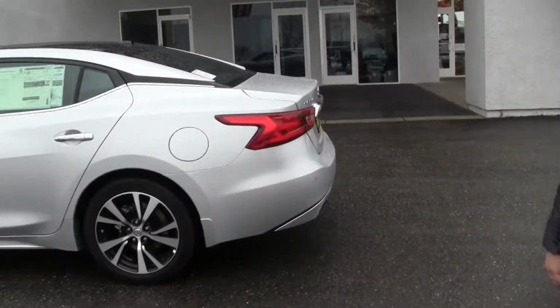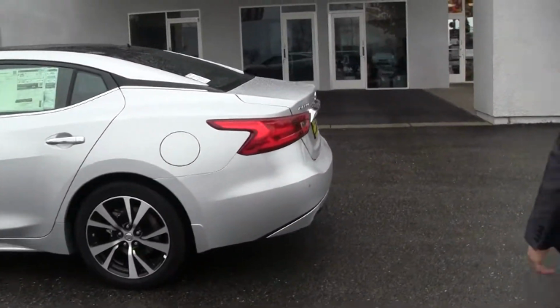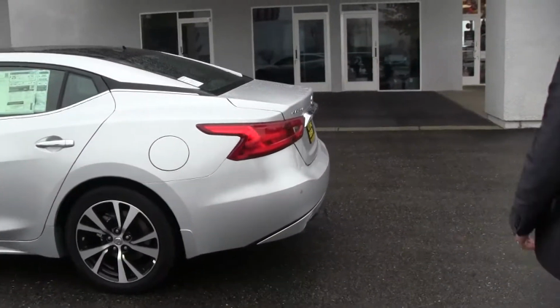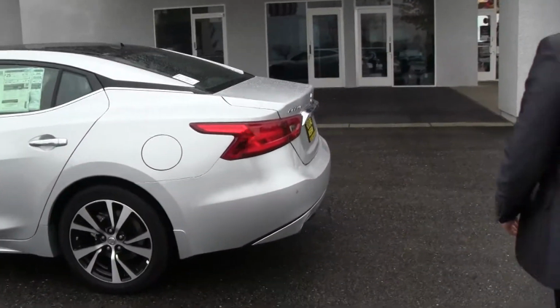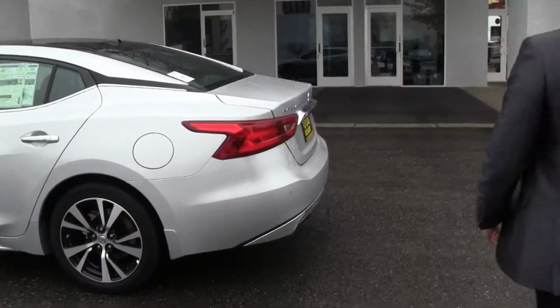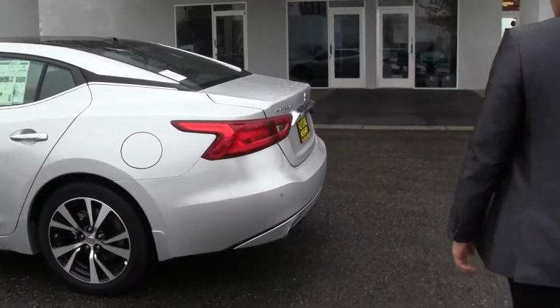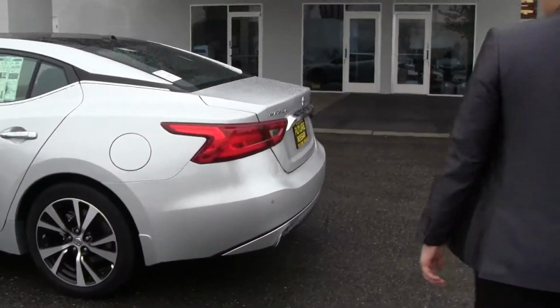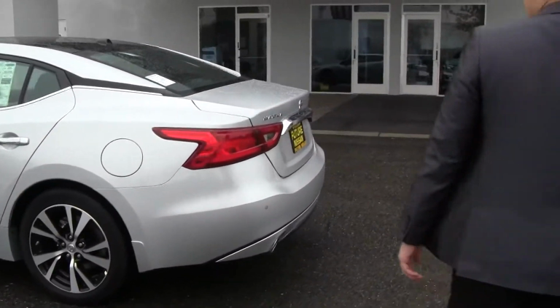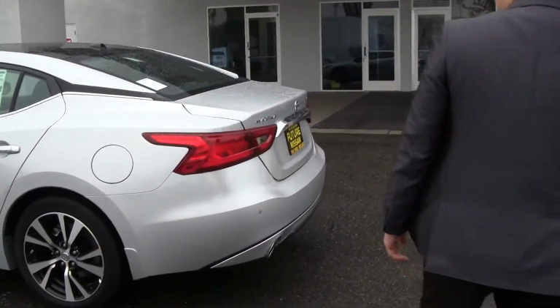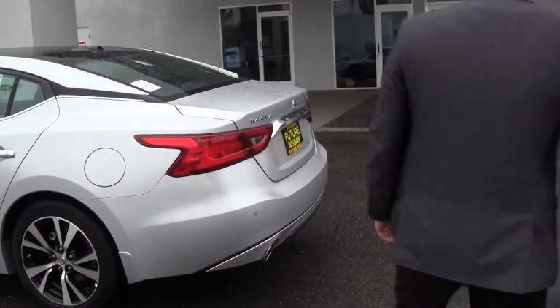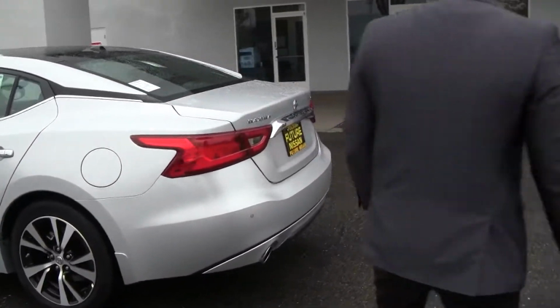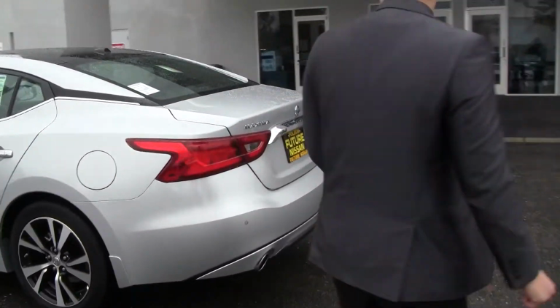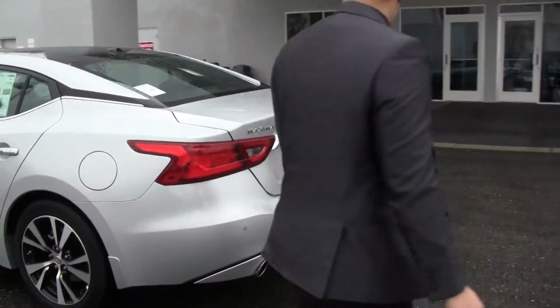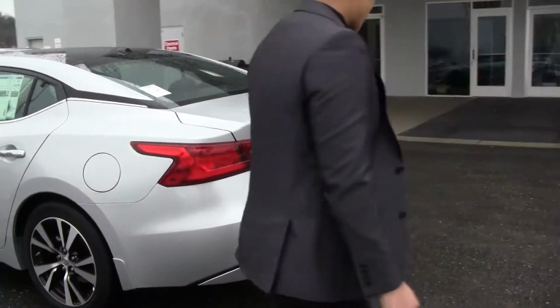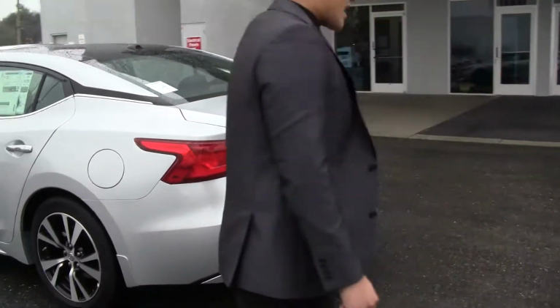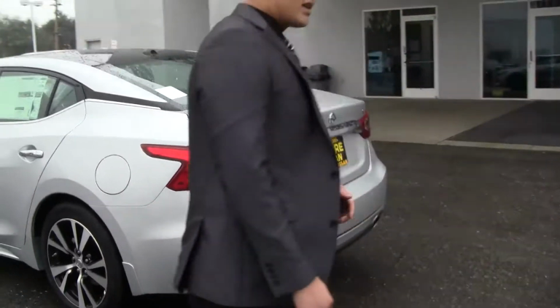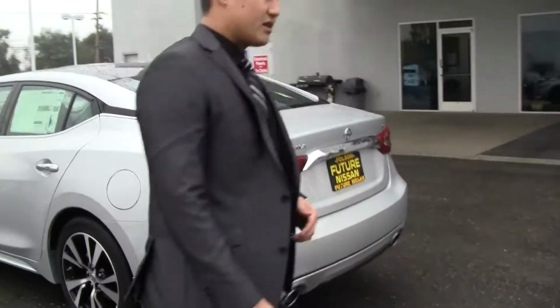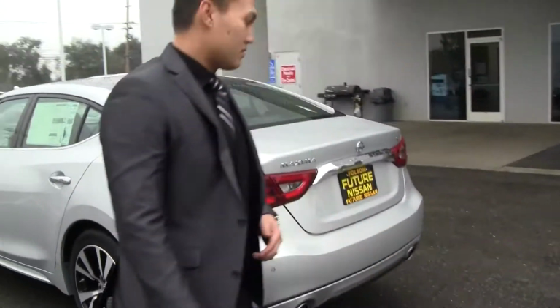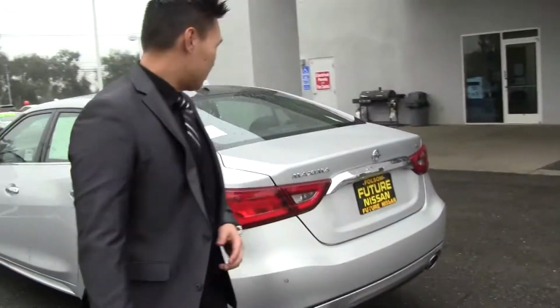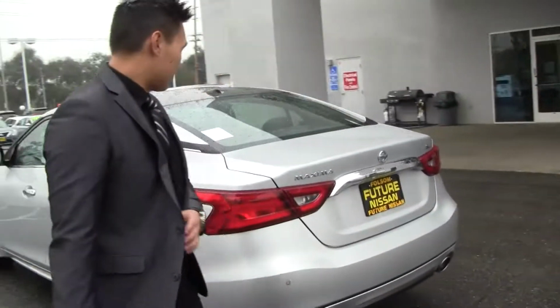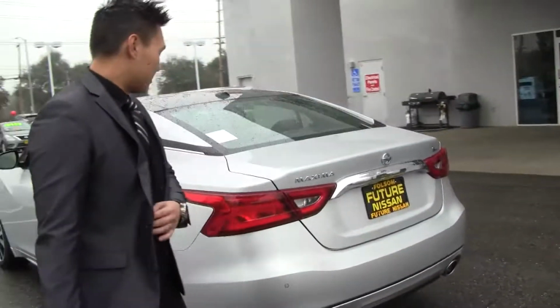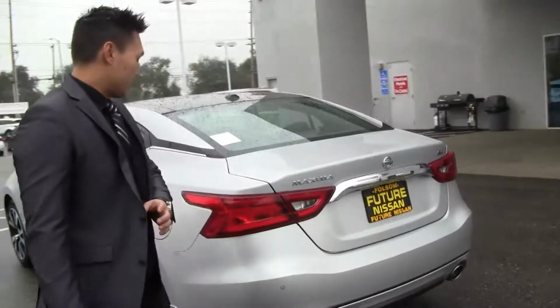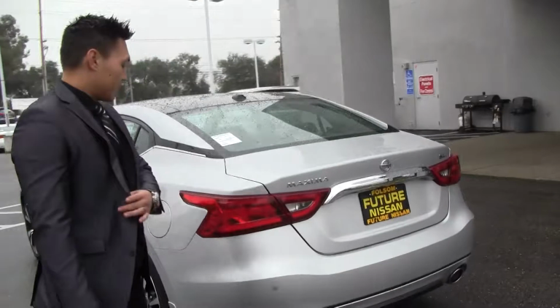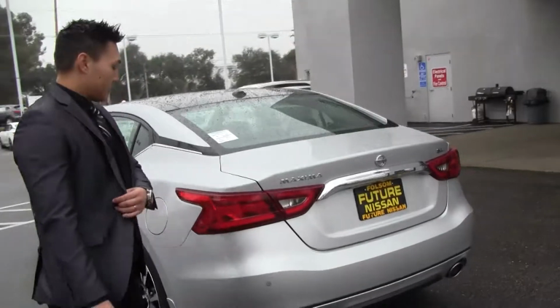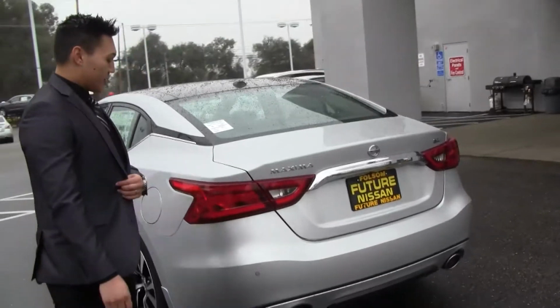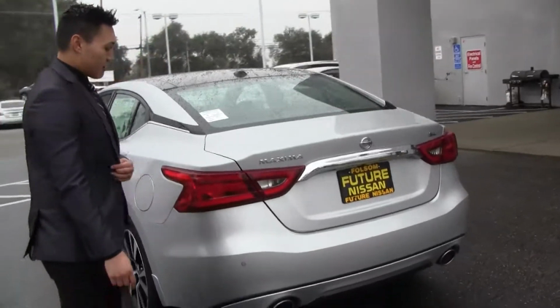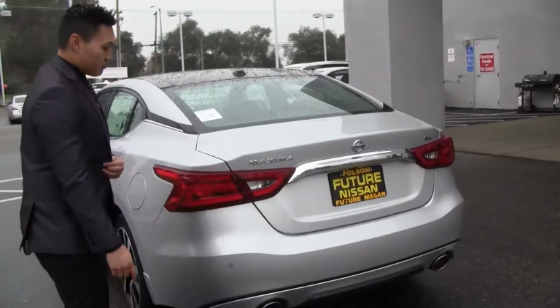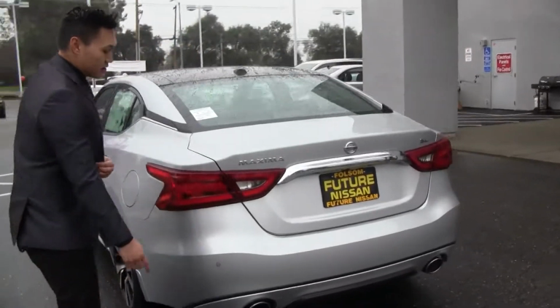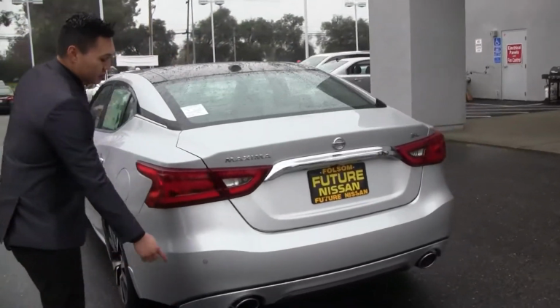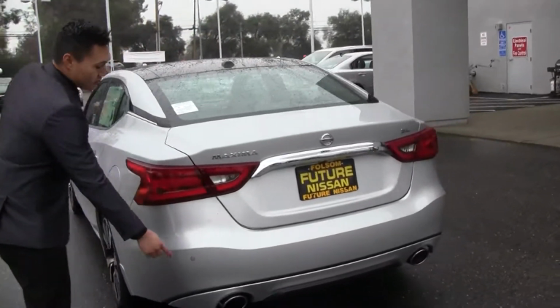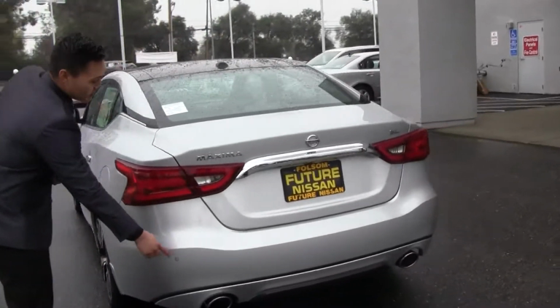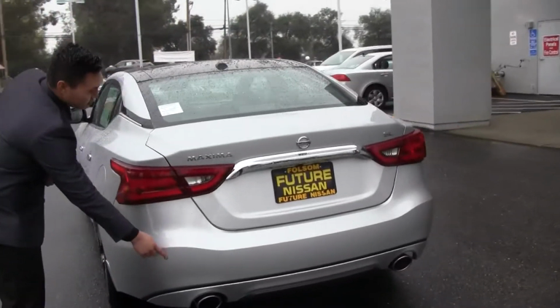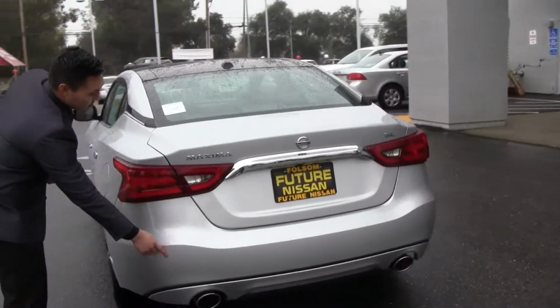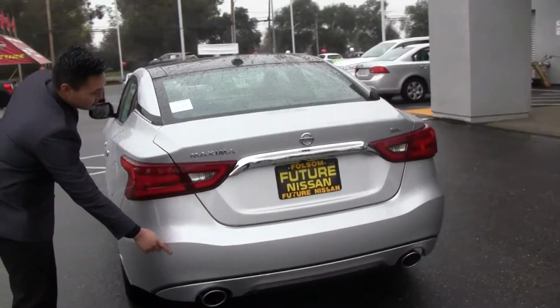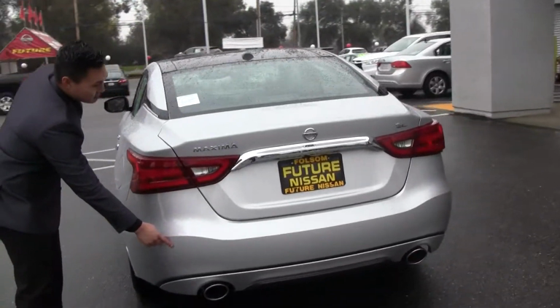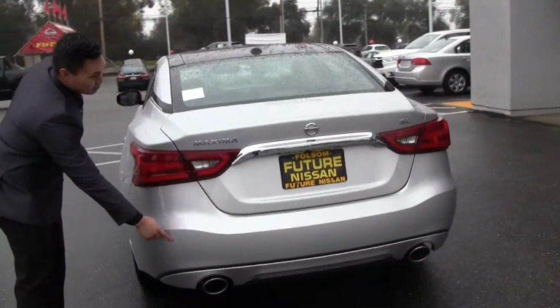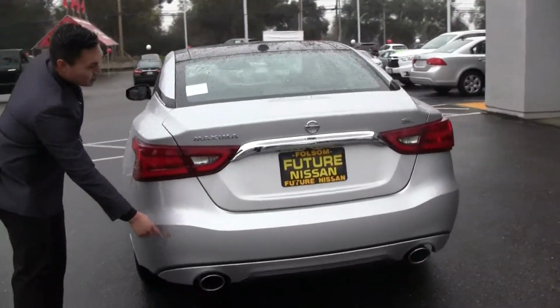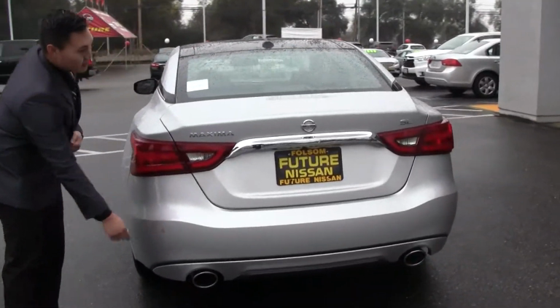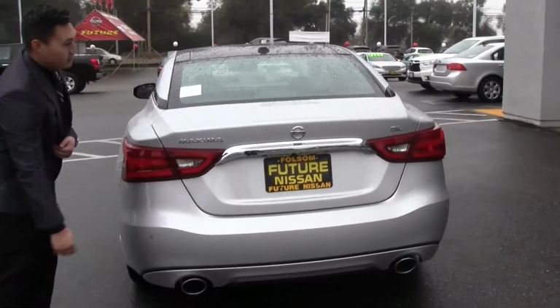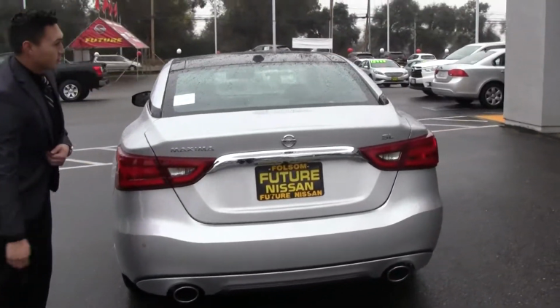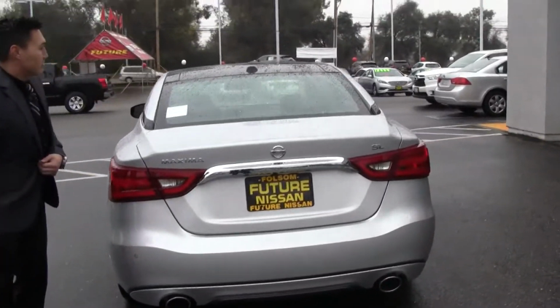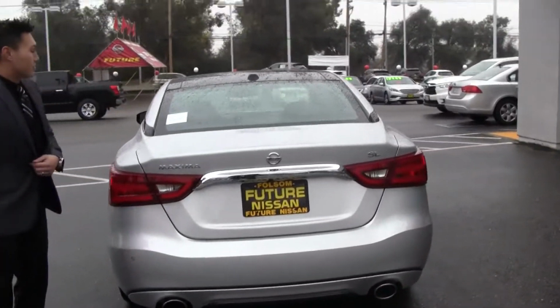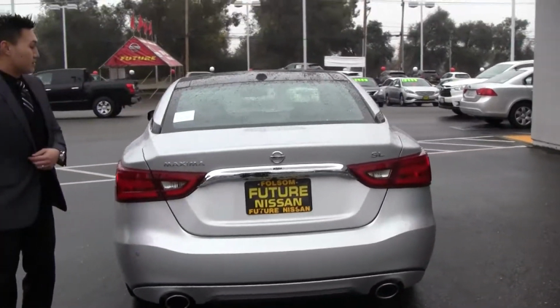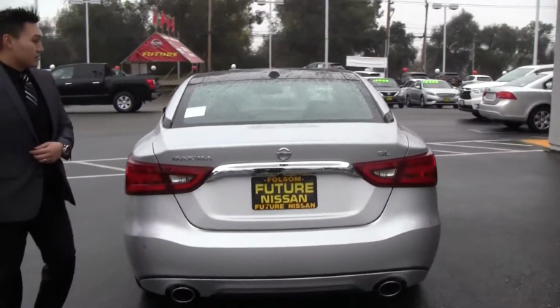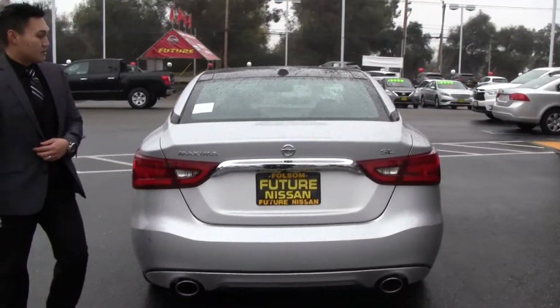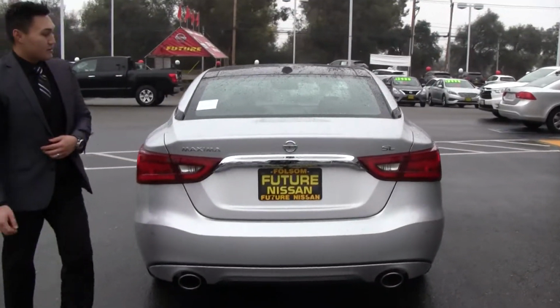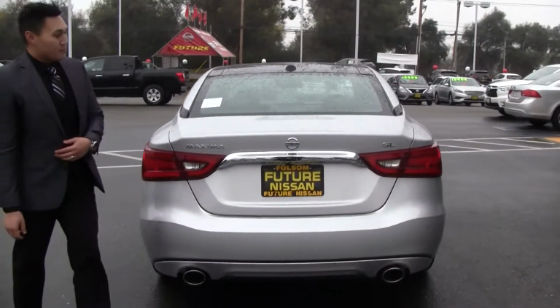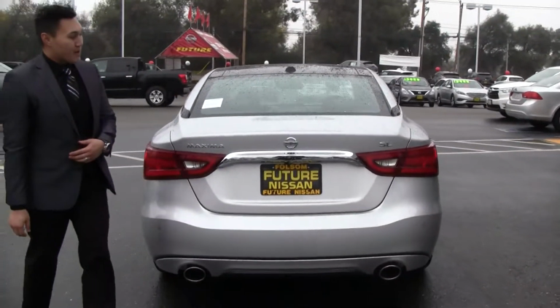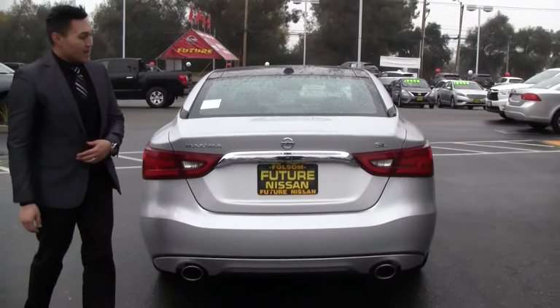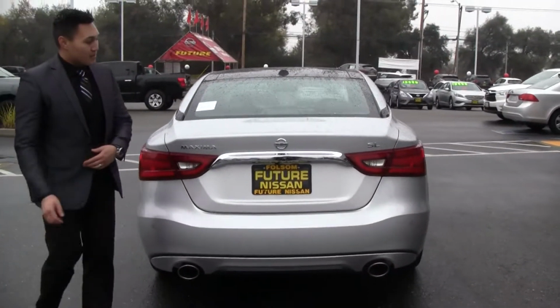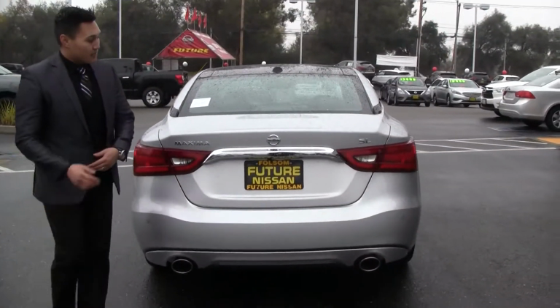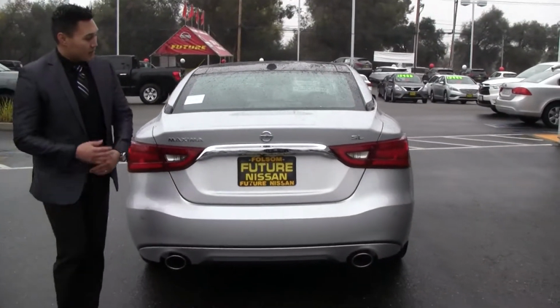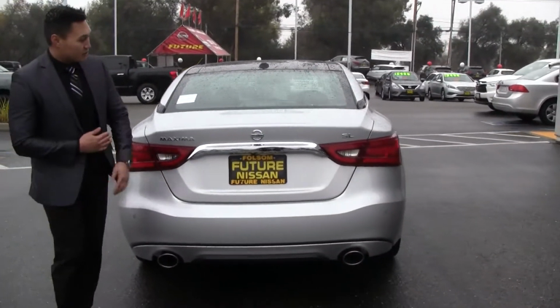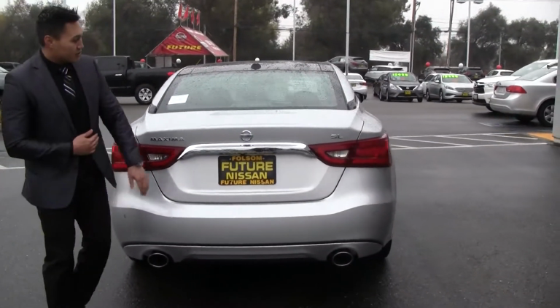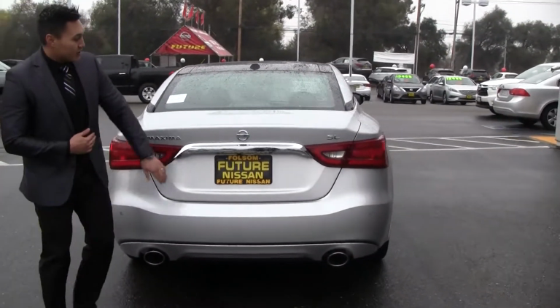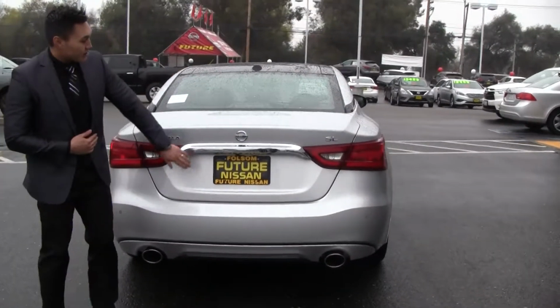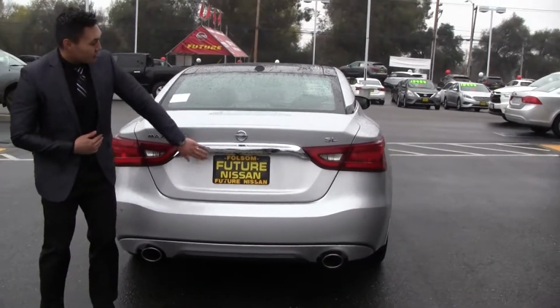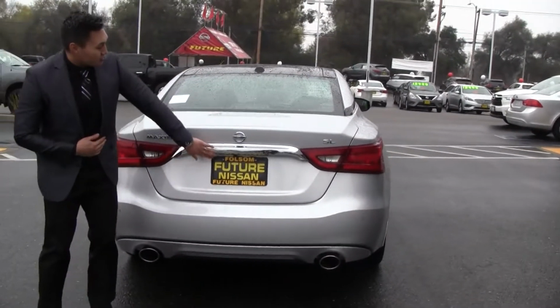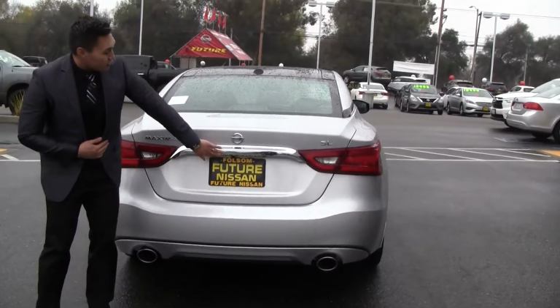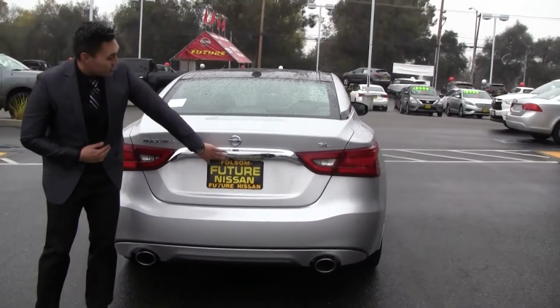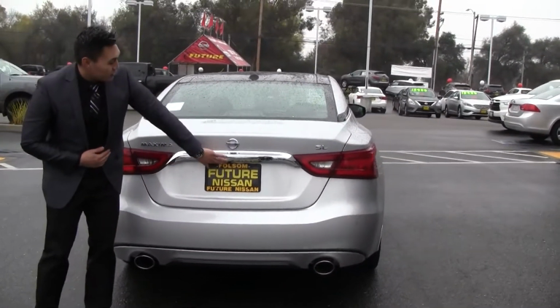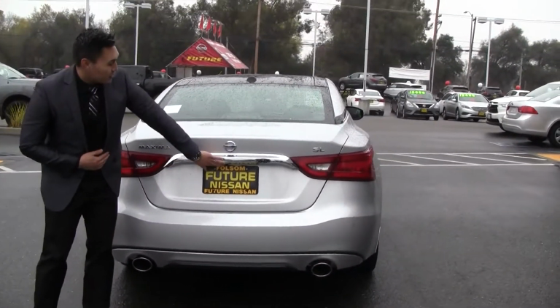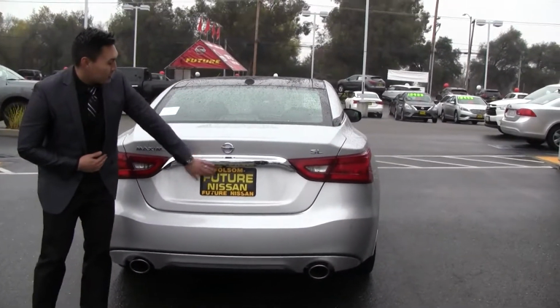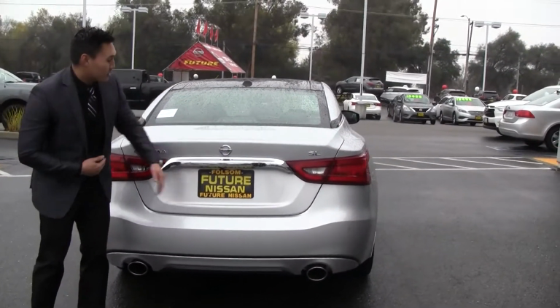We're gonna go ahead around to the back here. You got rear sonar sensors as well, and a backup camera right under the trunk lid here.